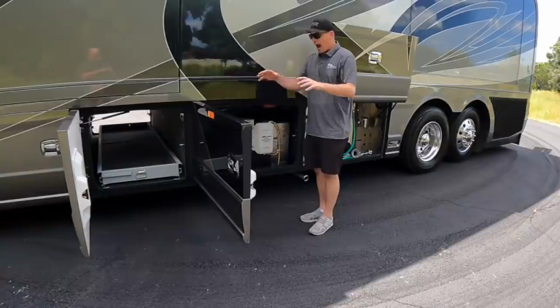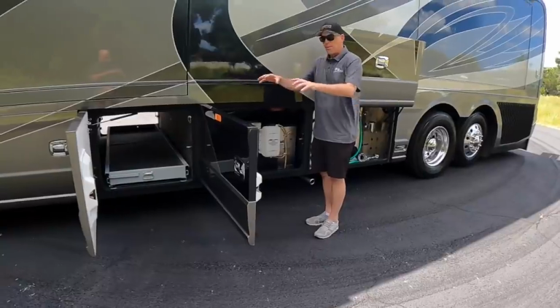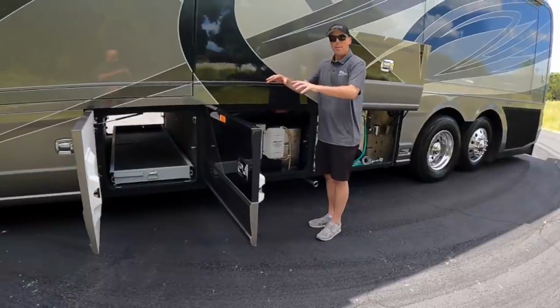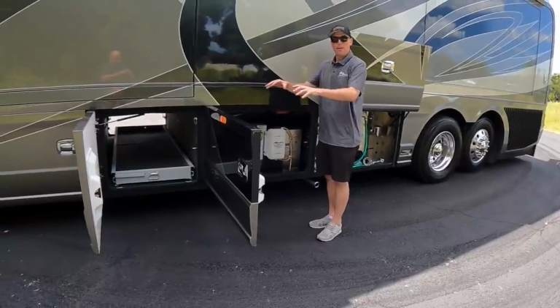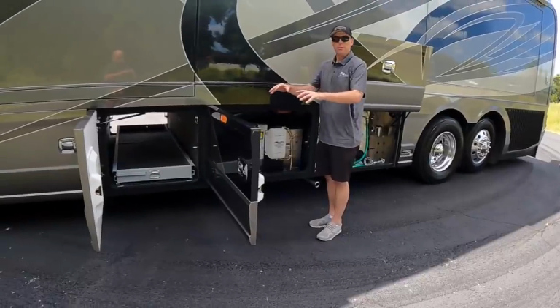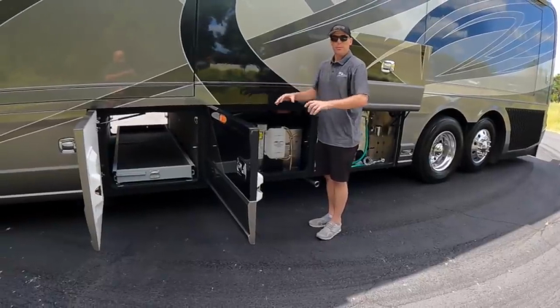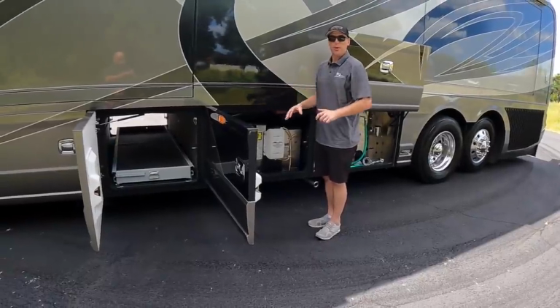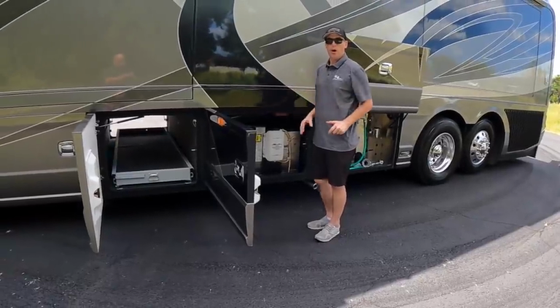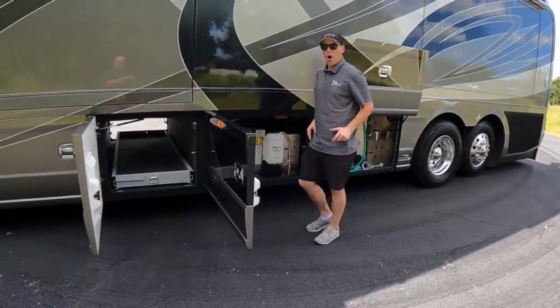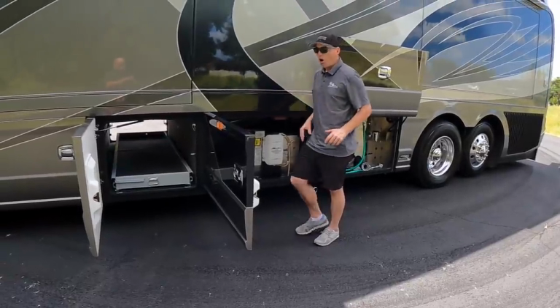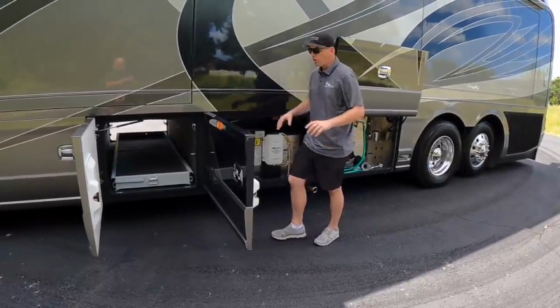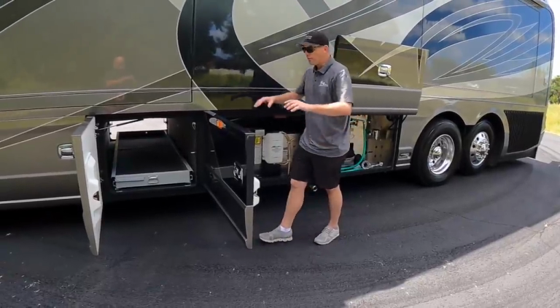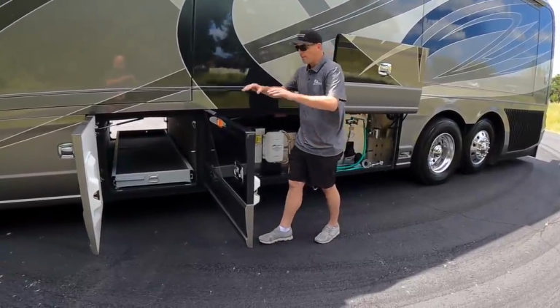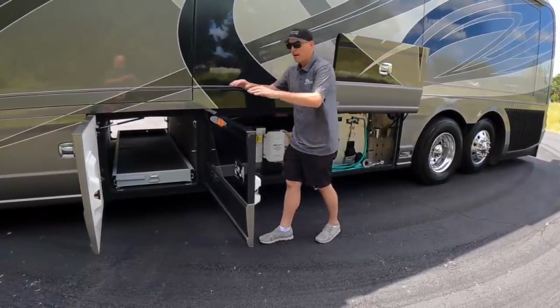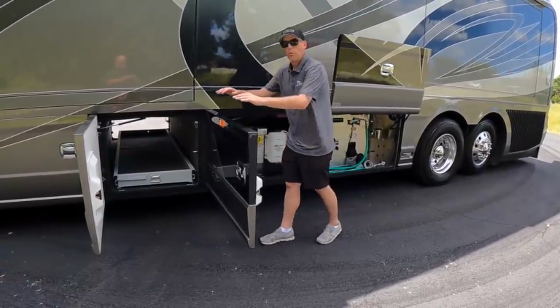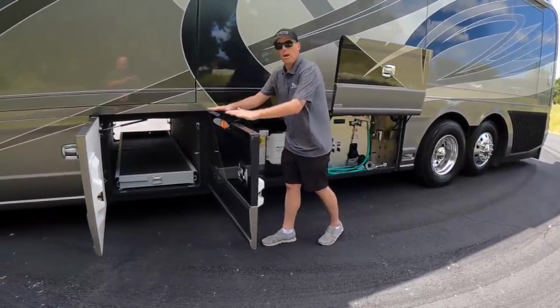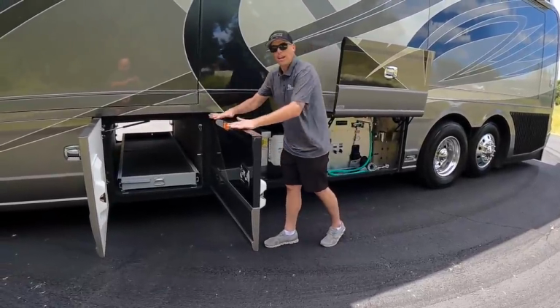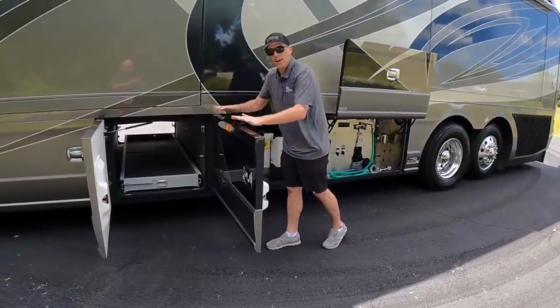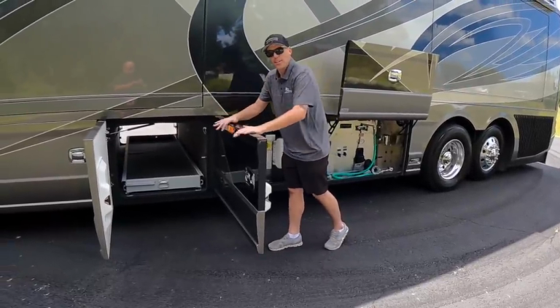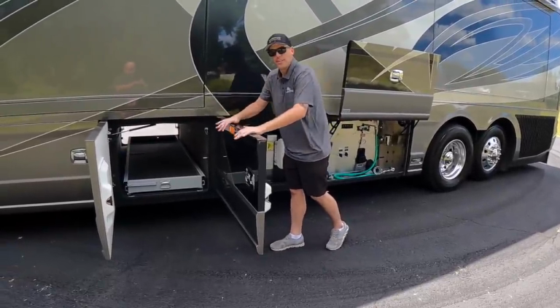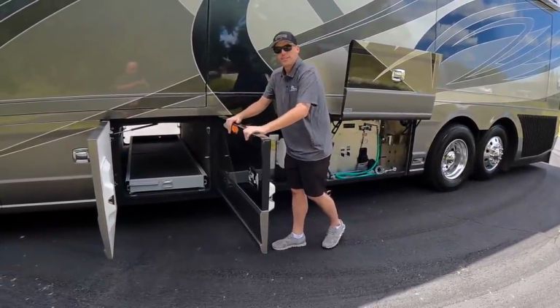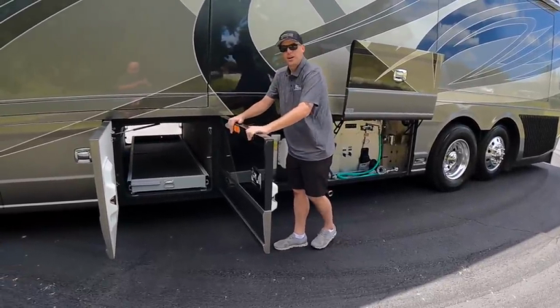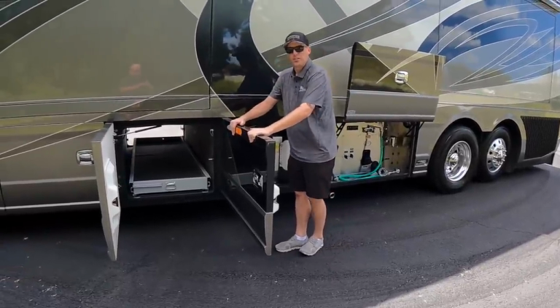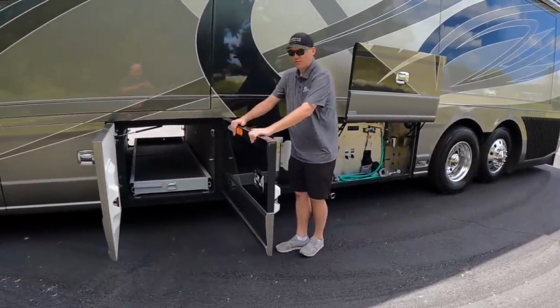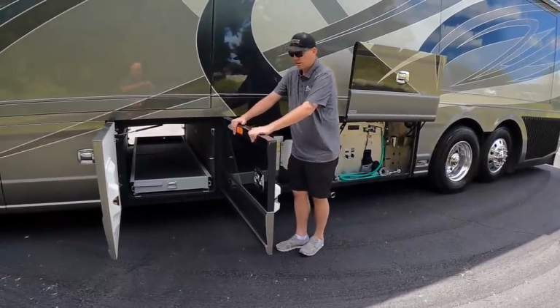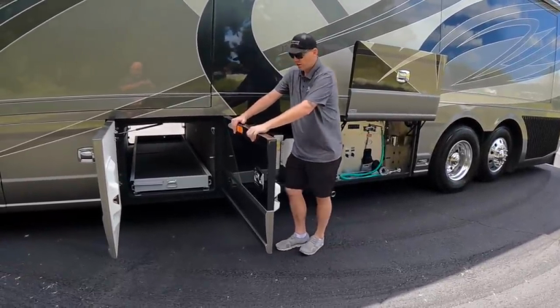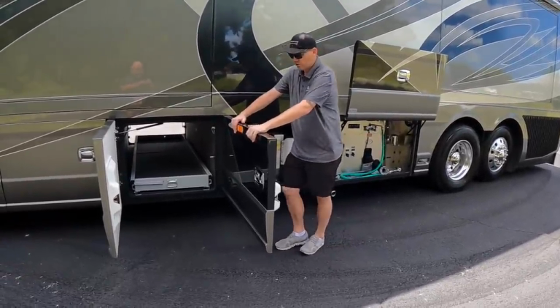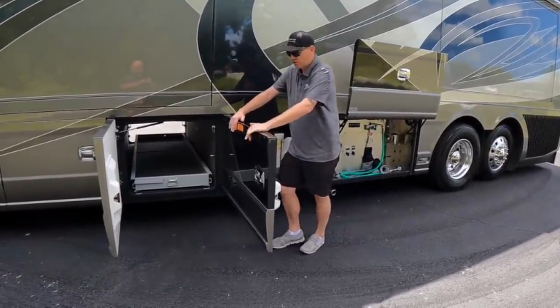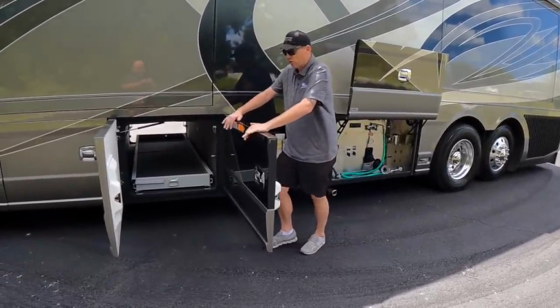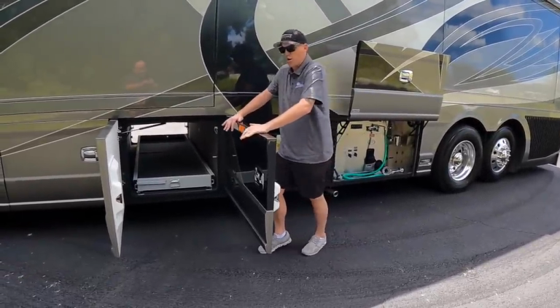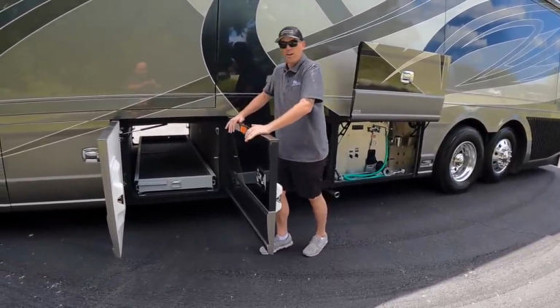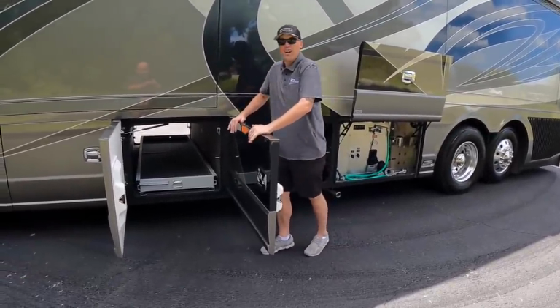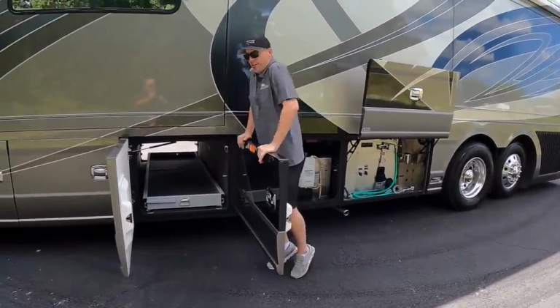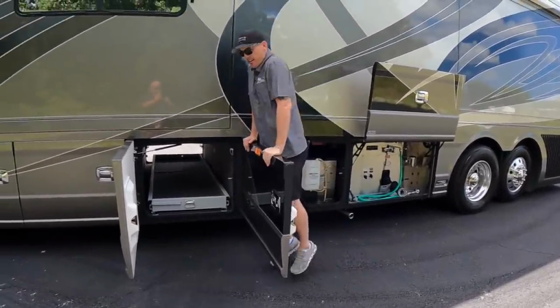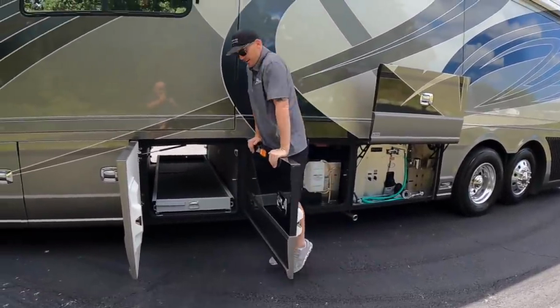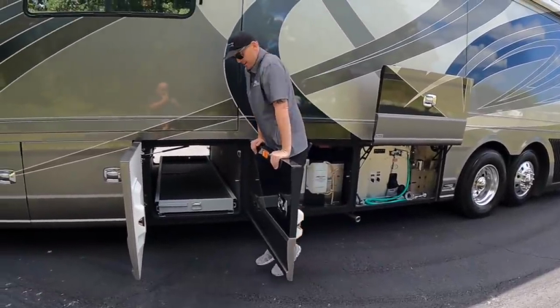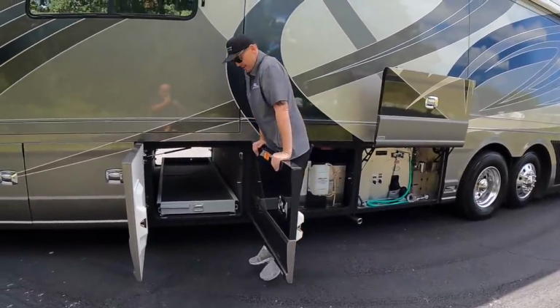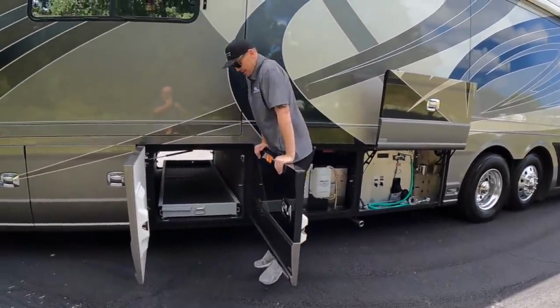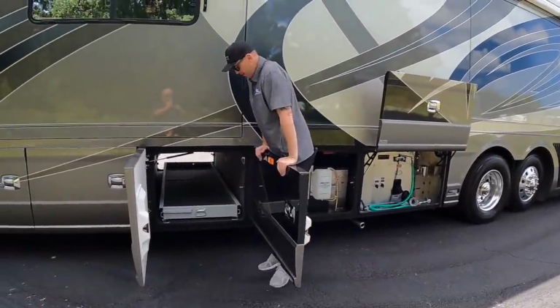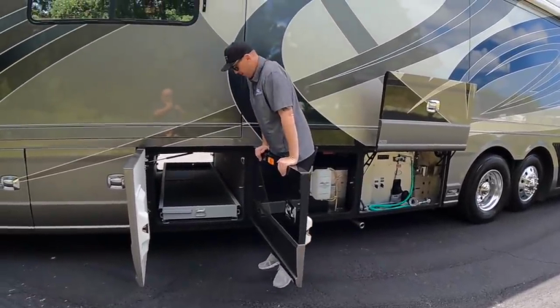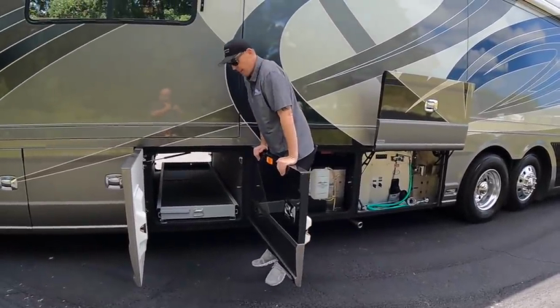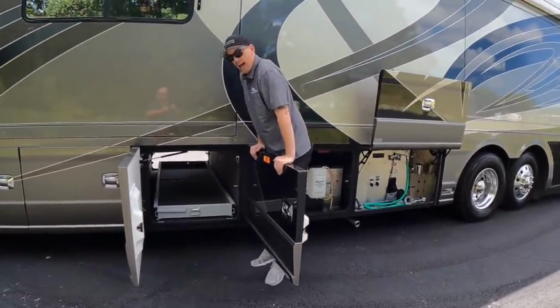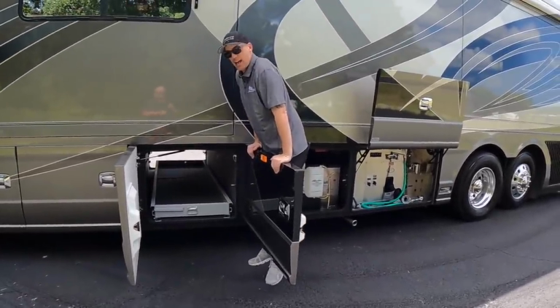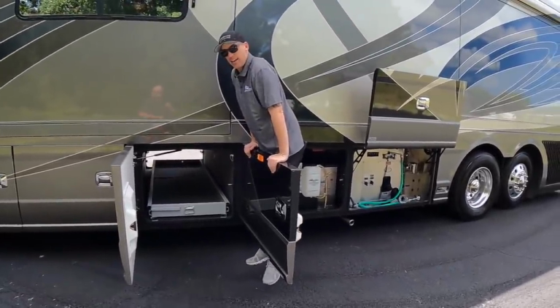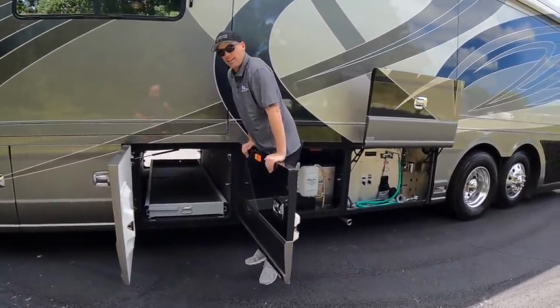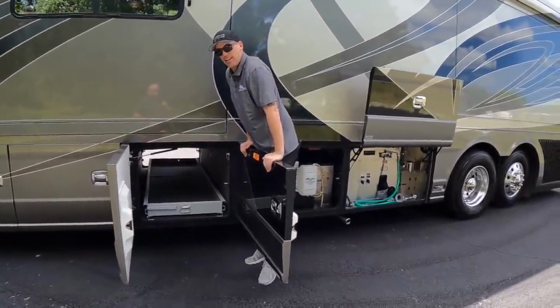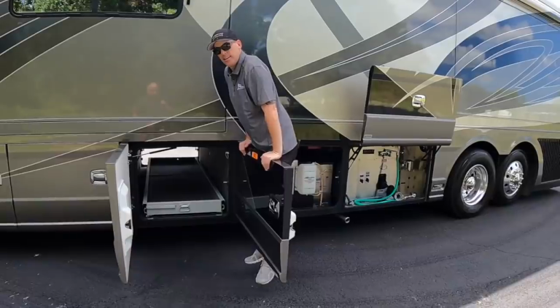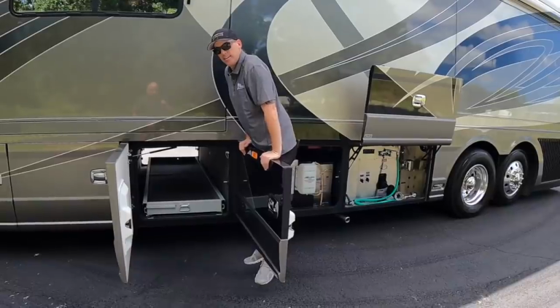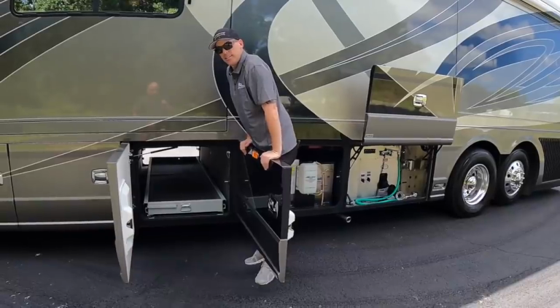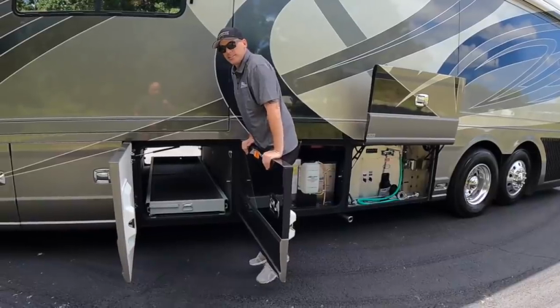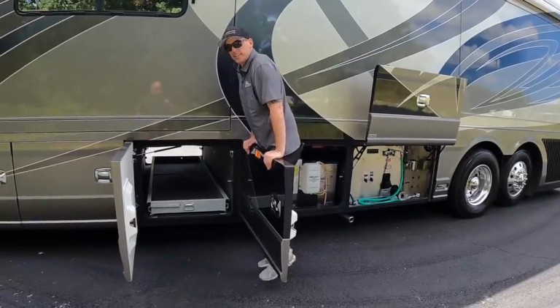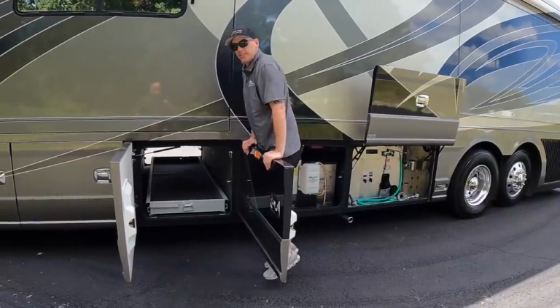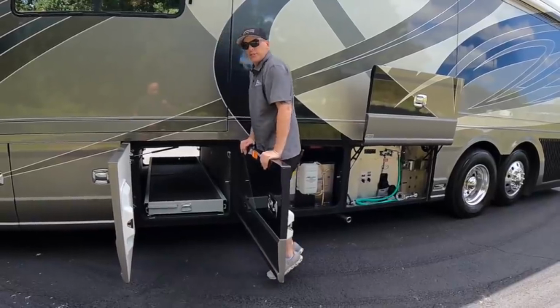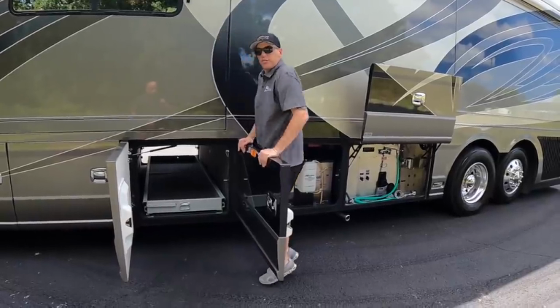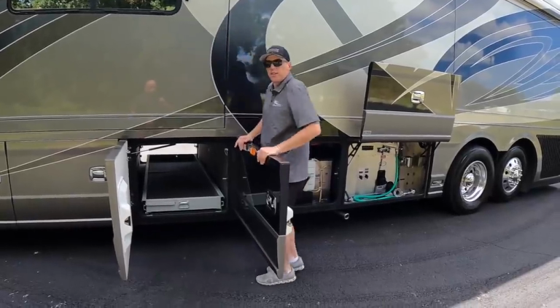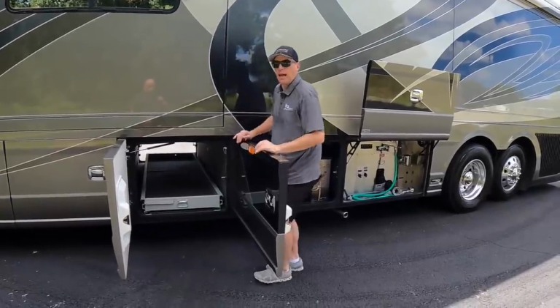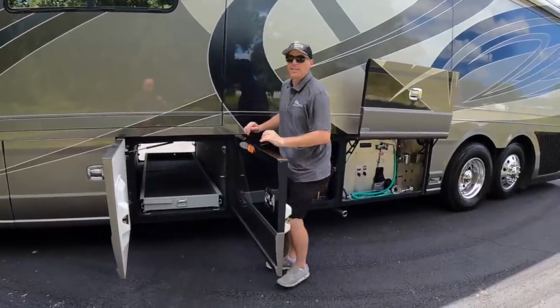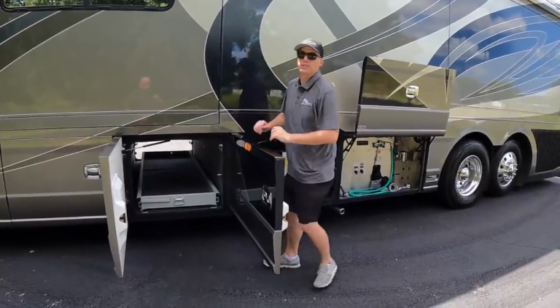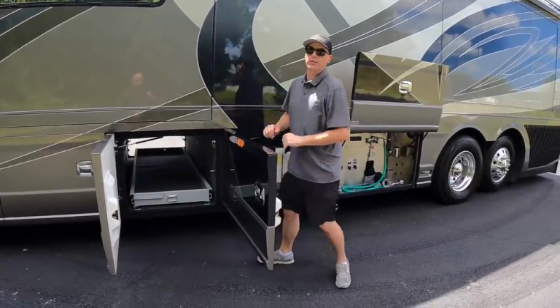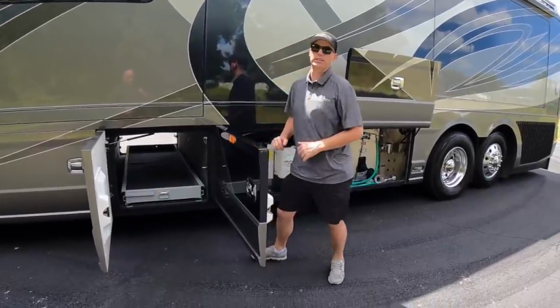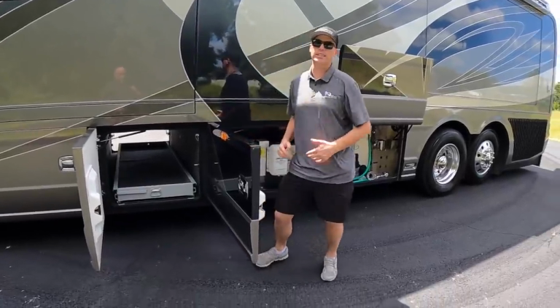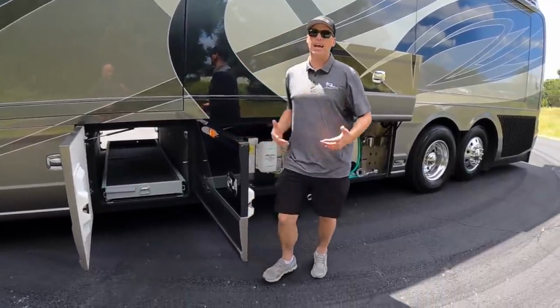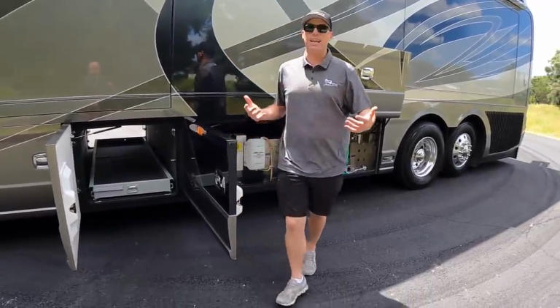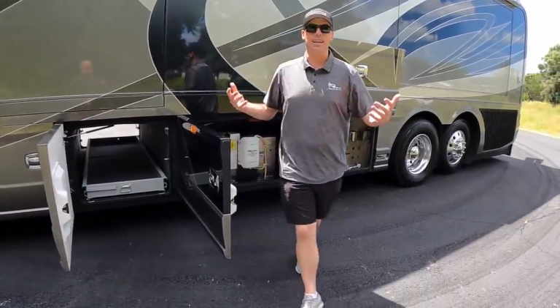I'm about to put all of my weight on this Country Coach door. Oh, look at that. Doesn't even flex for a second.